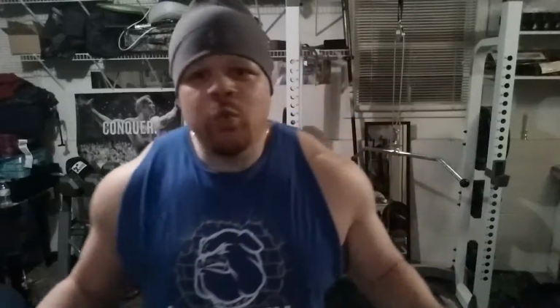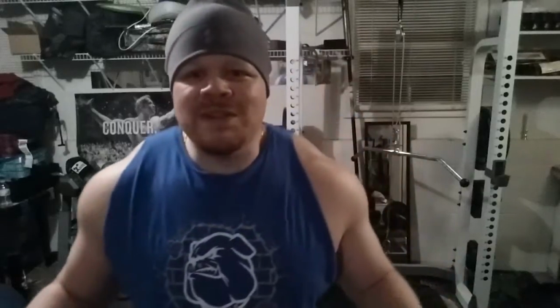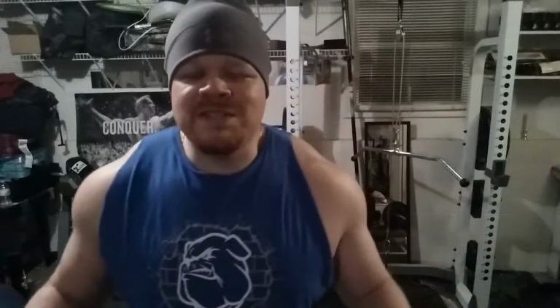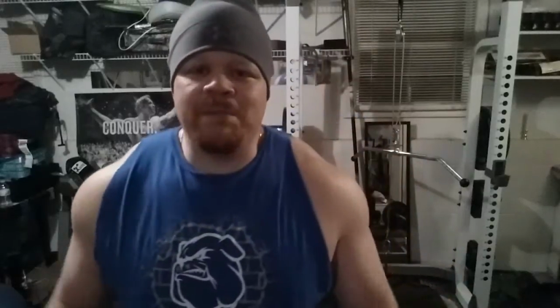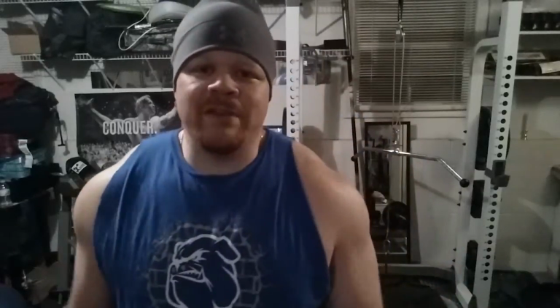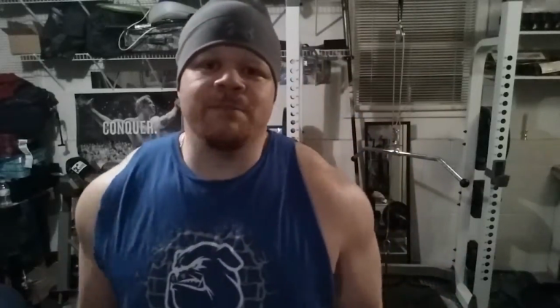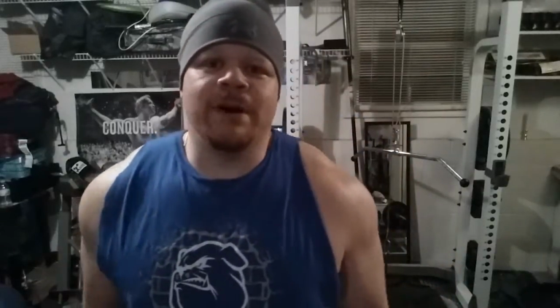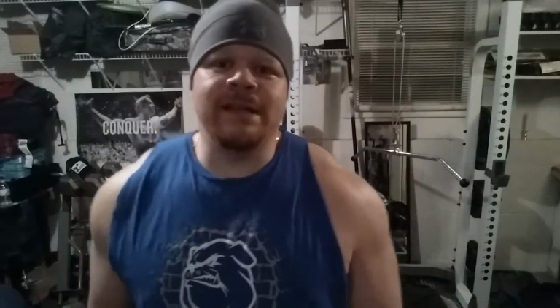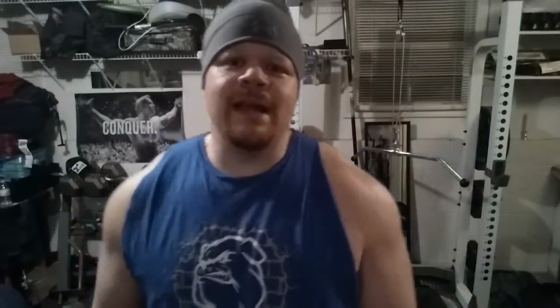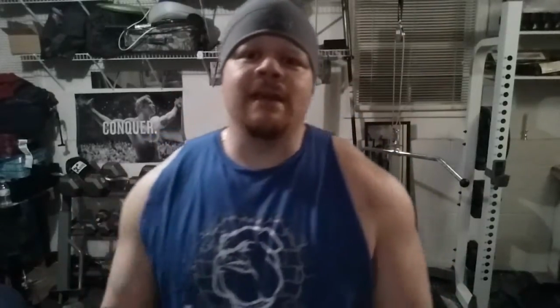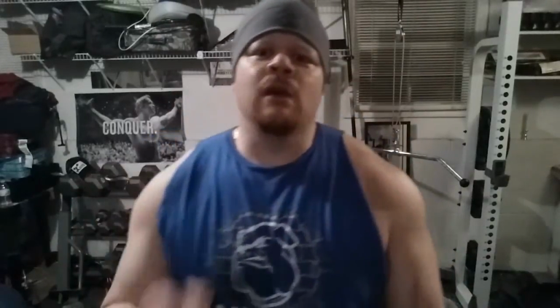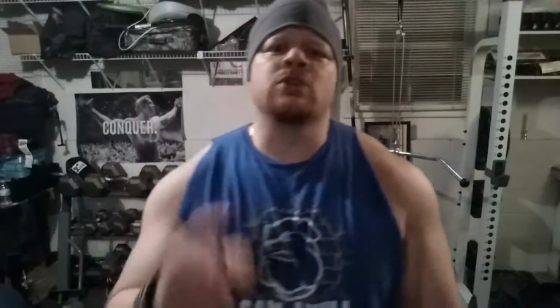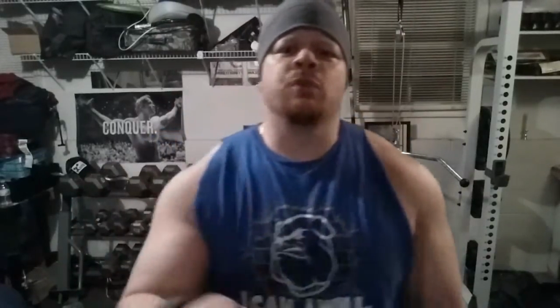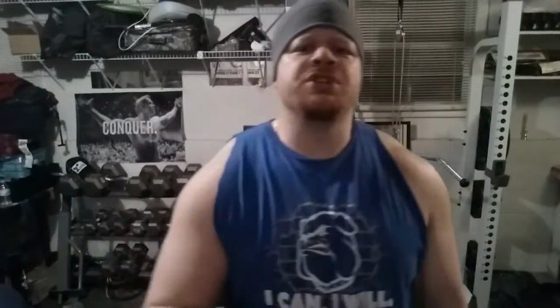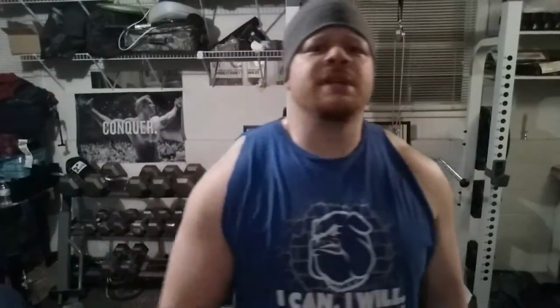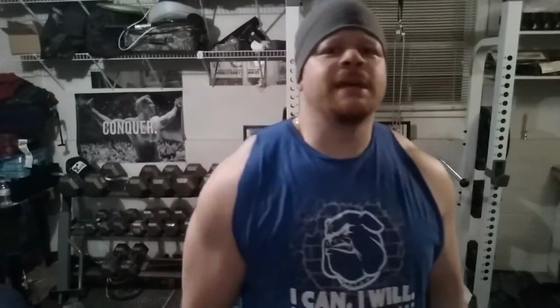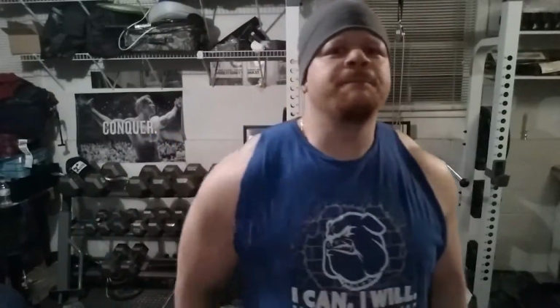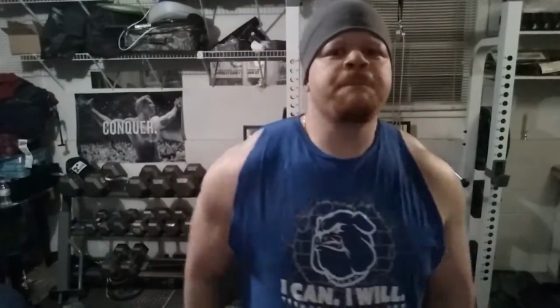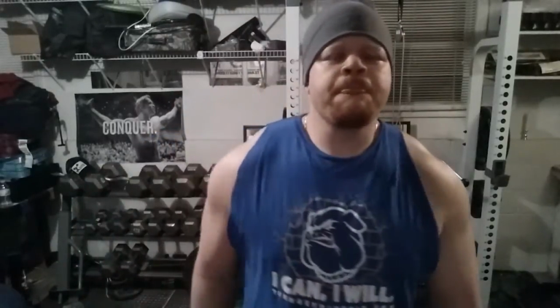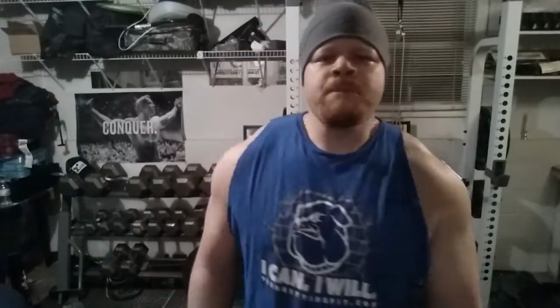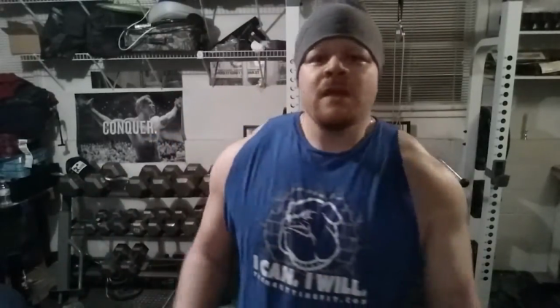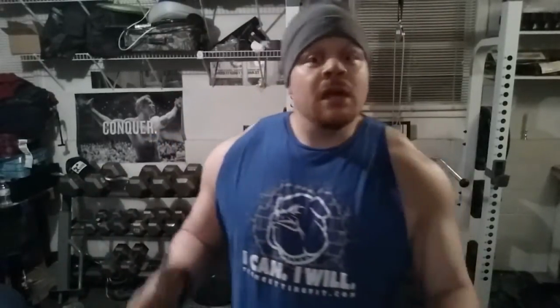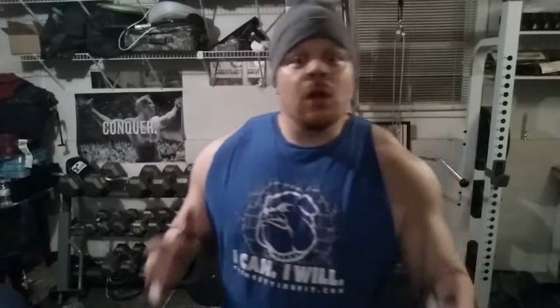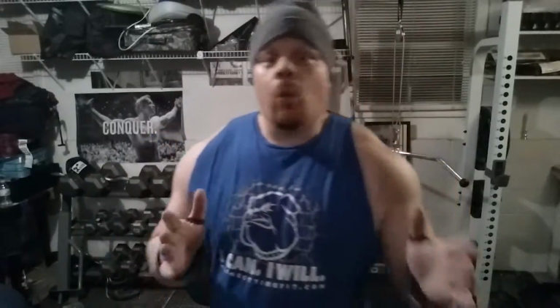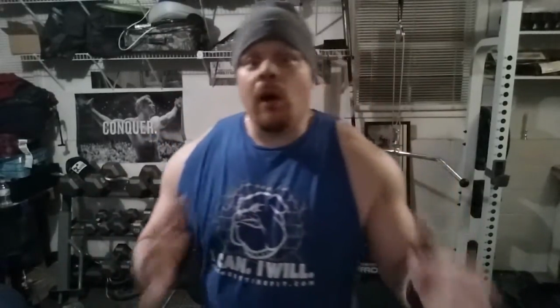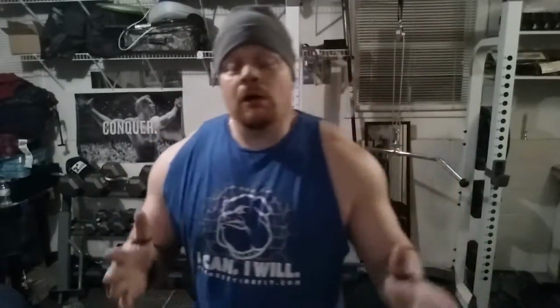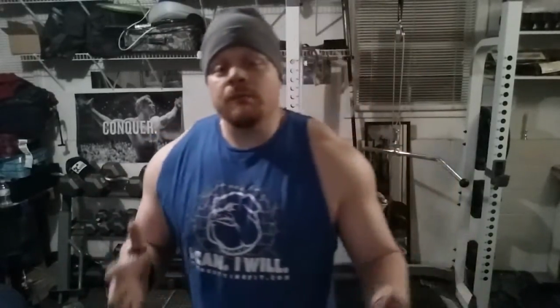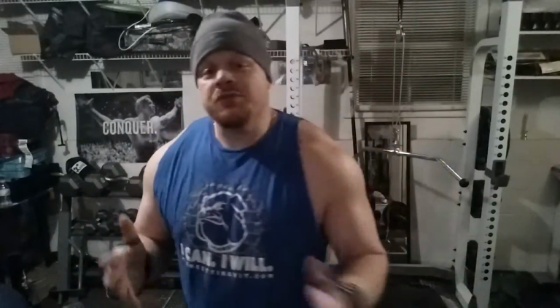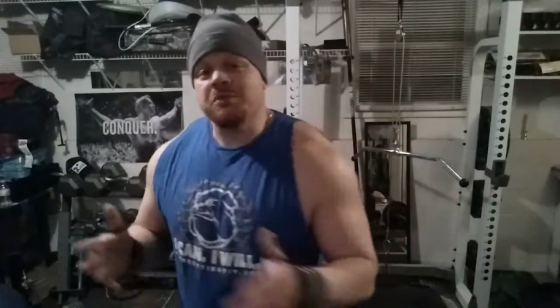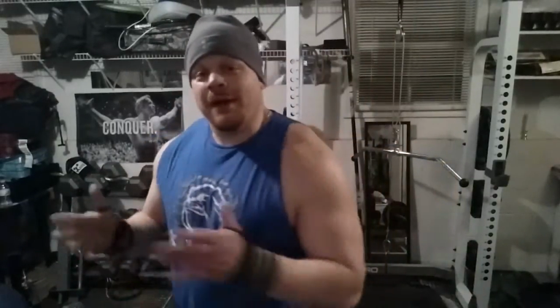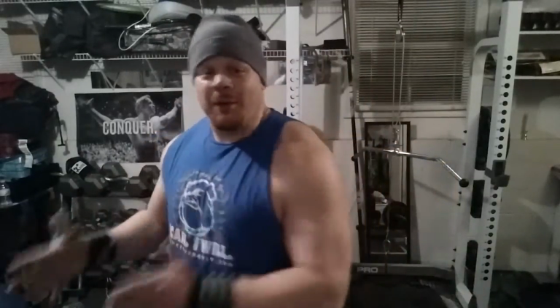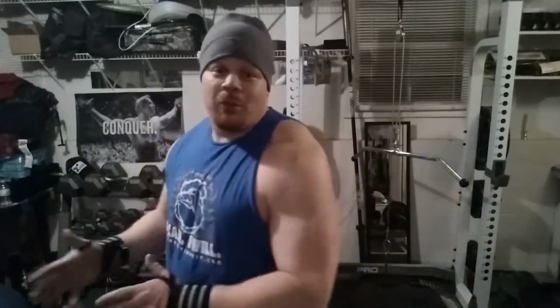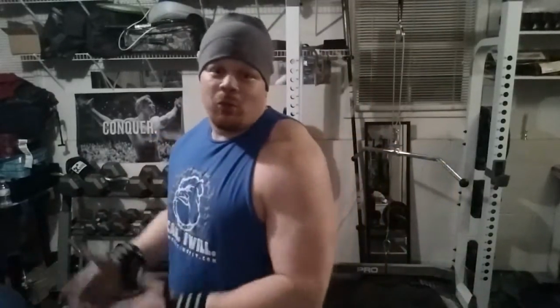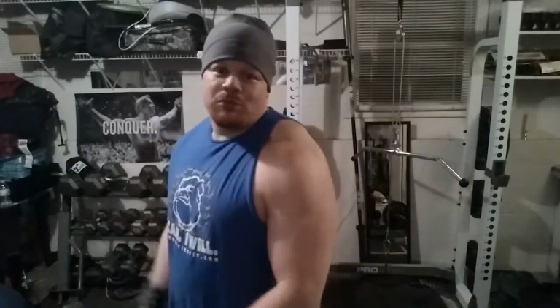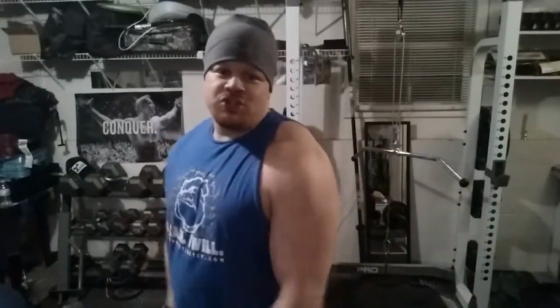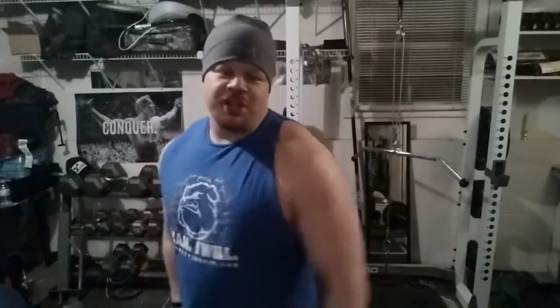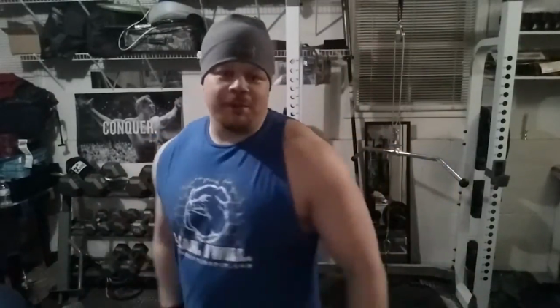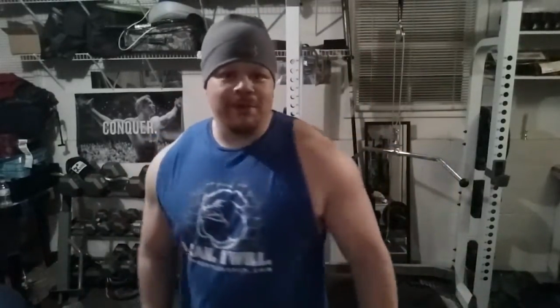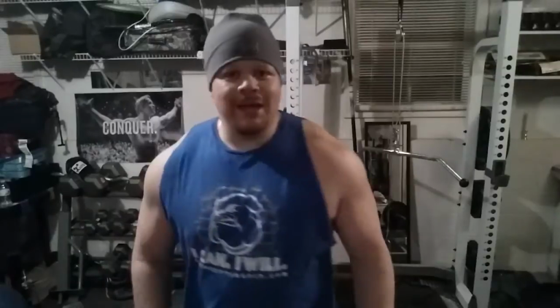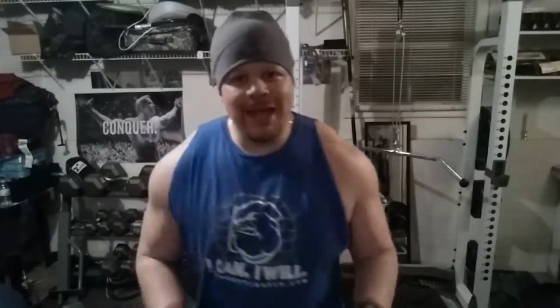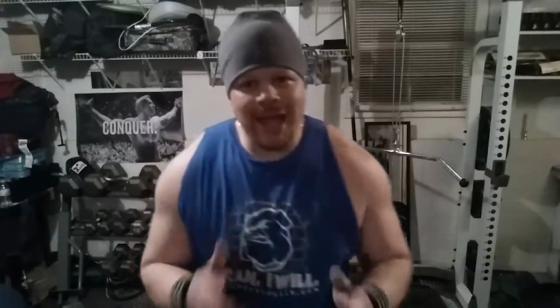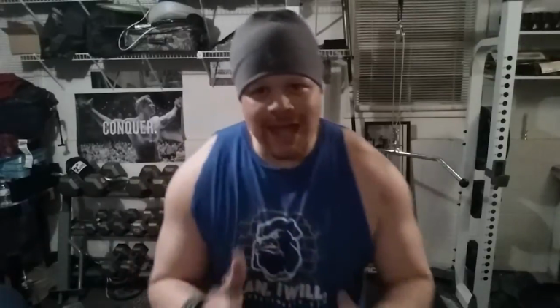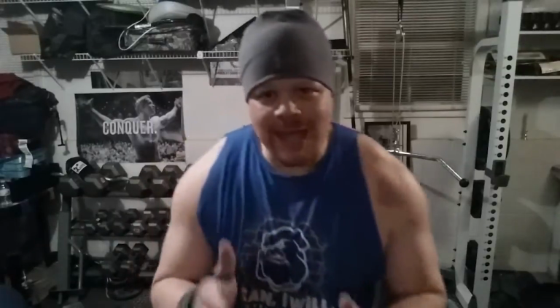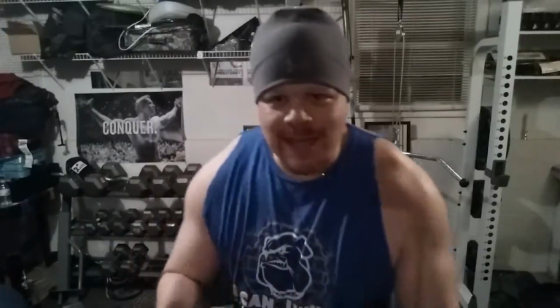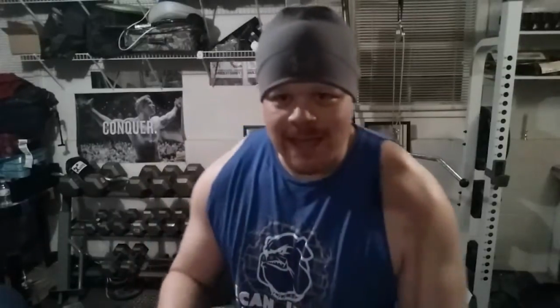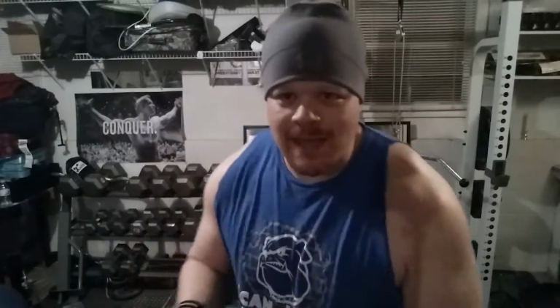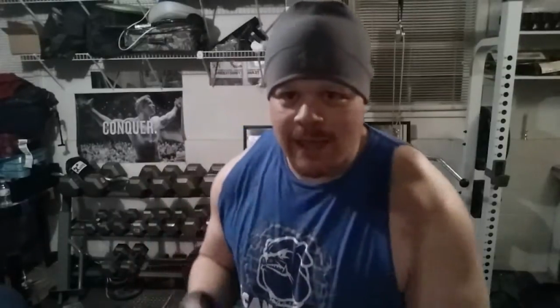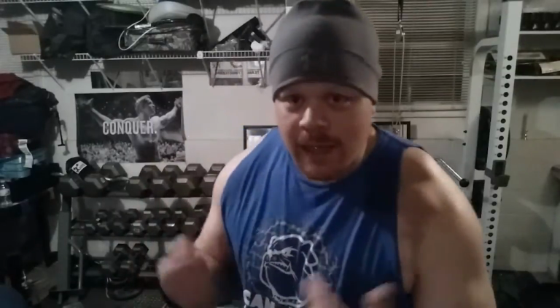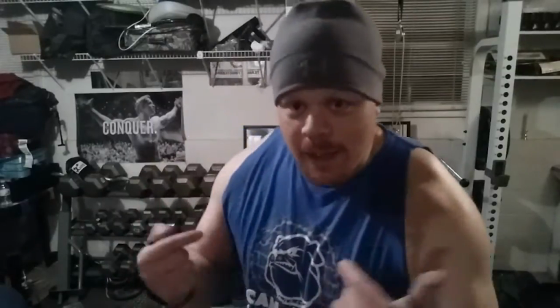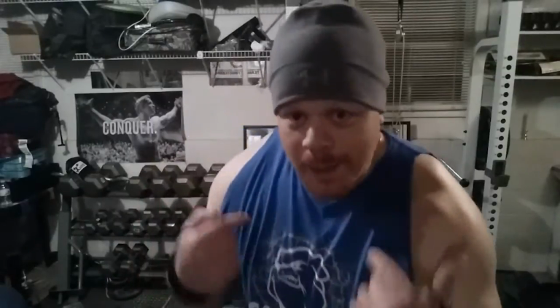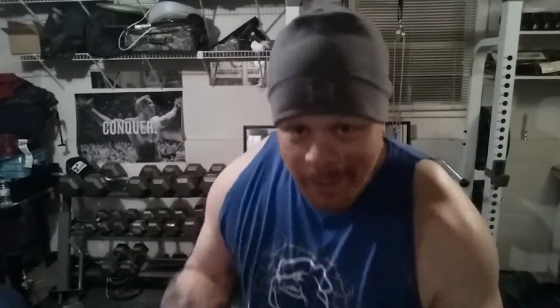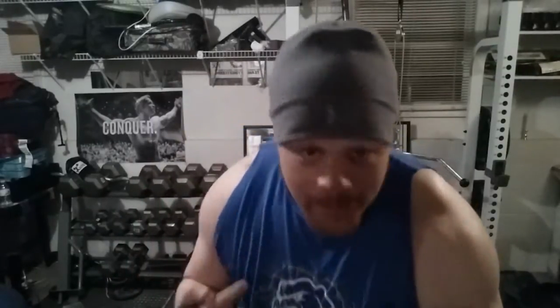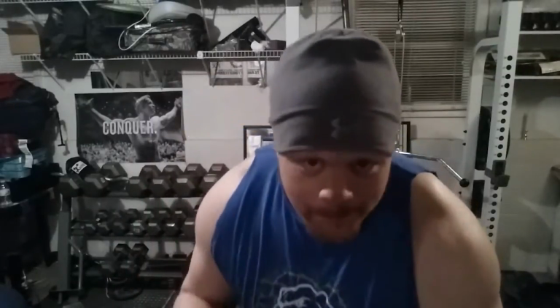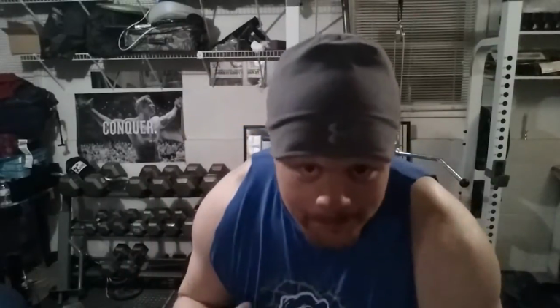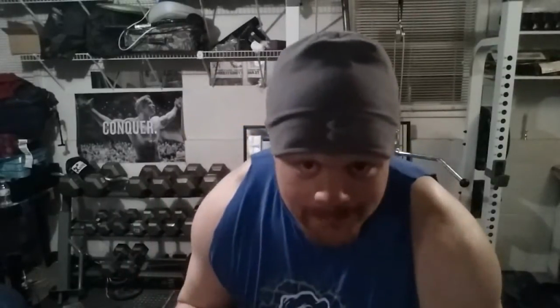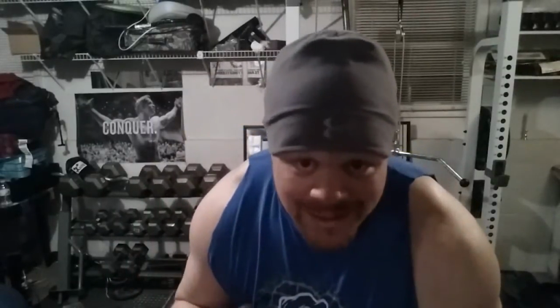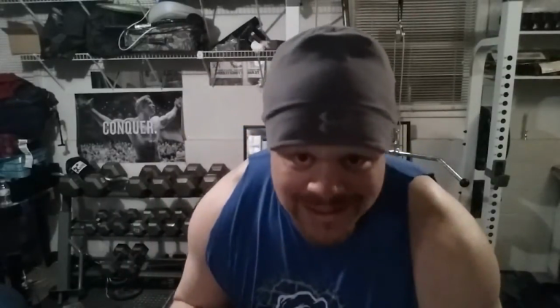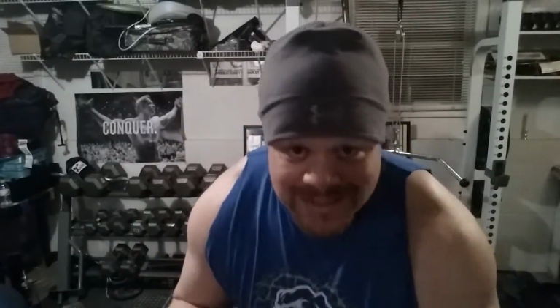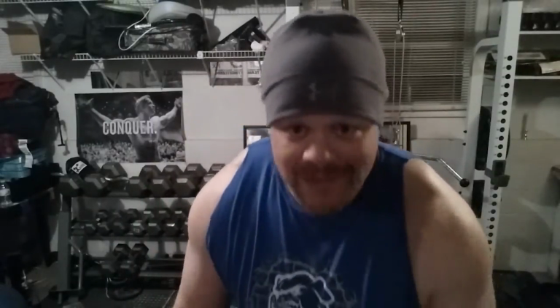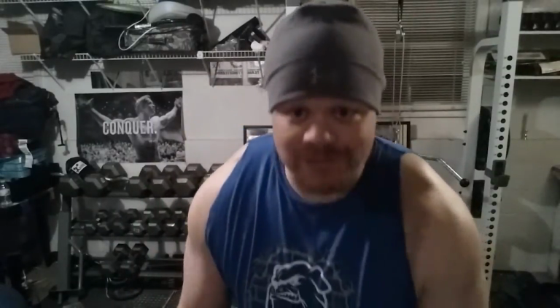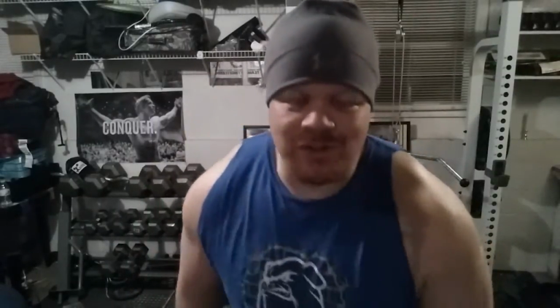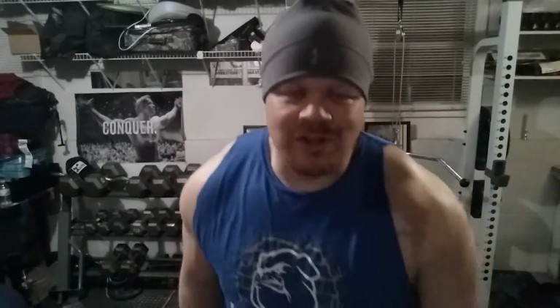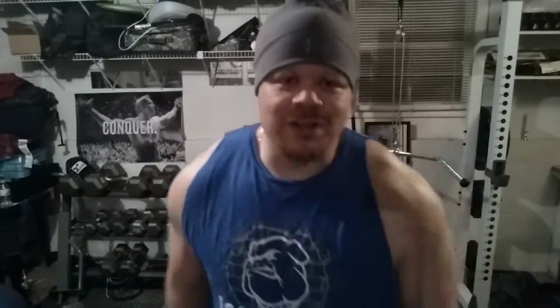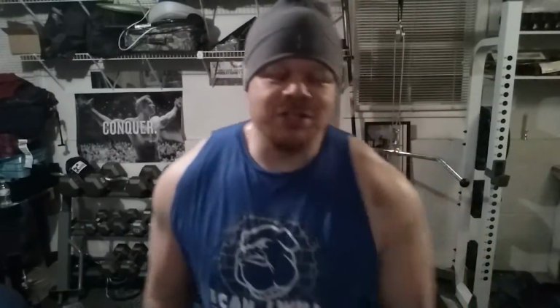What's up everybody? Coach Swish again. Welcome to my home gym, a.k.a. my side of the garage.